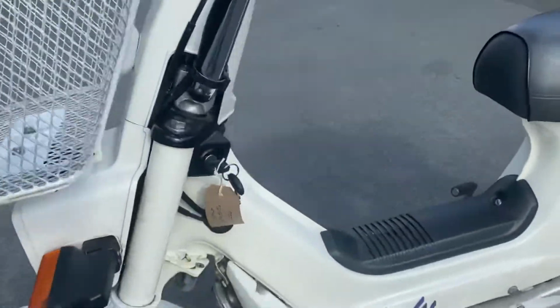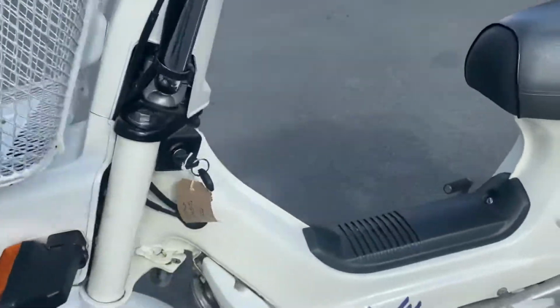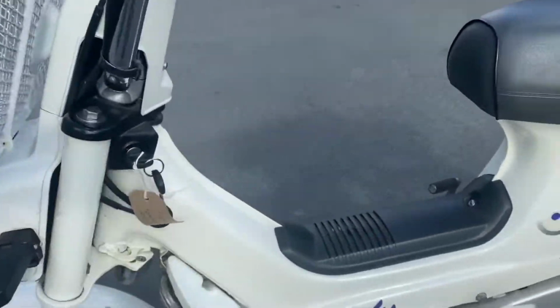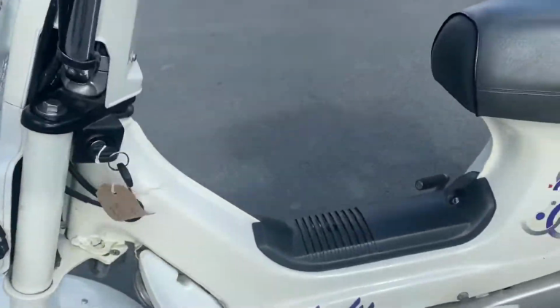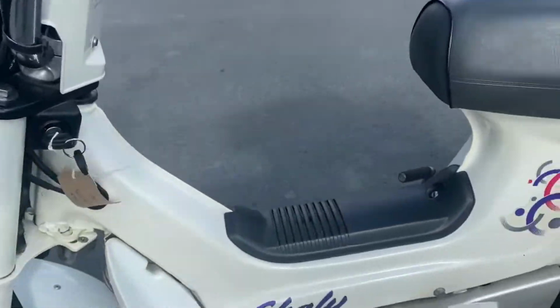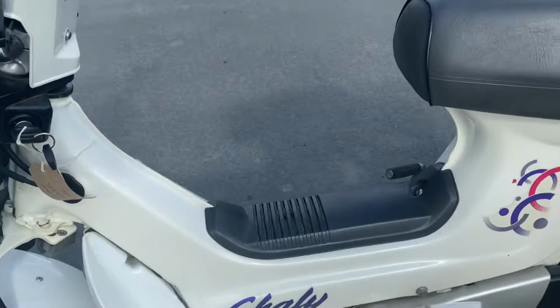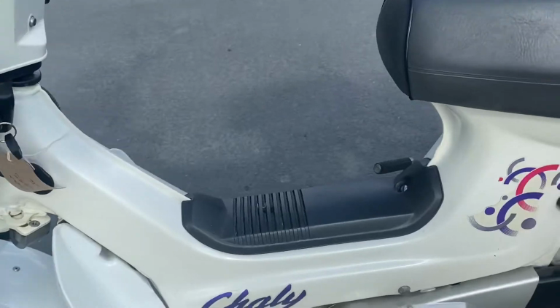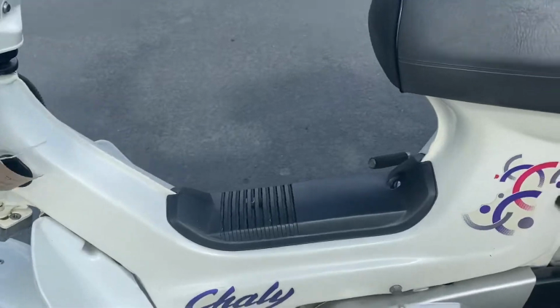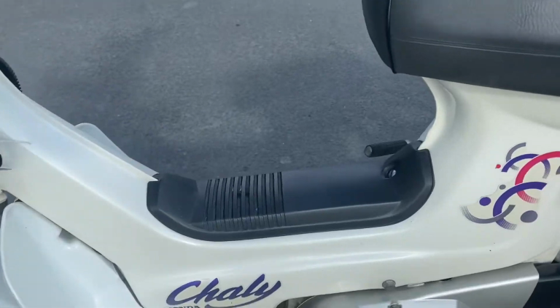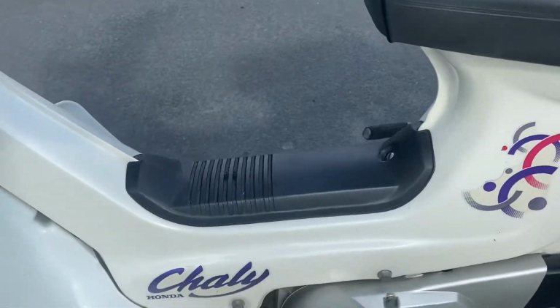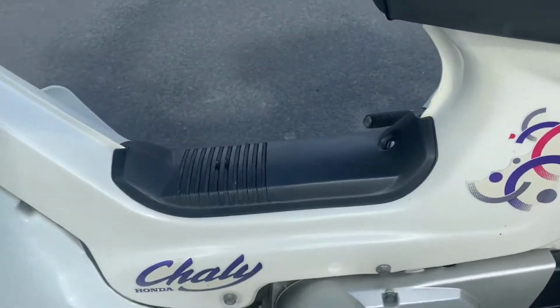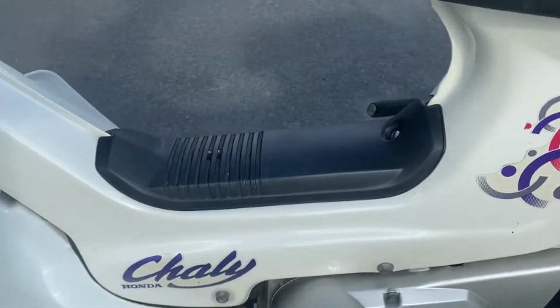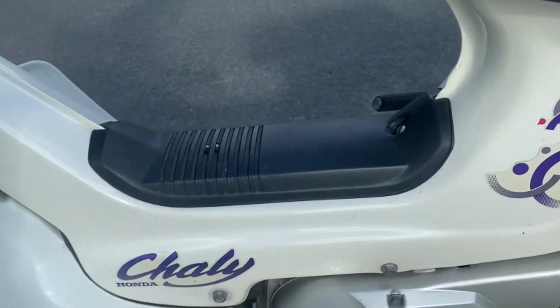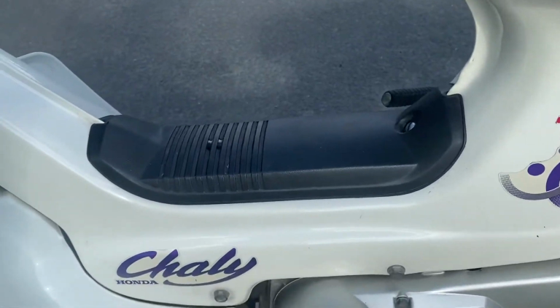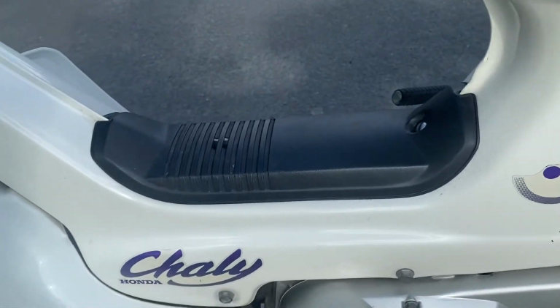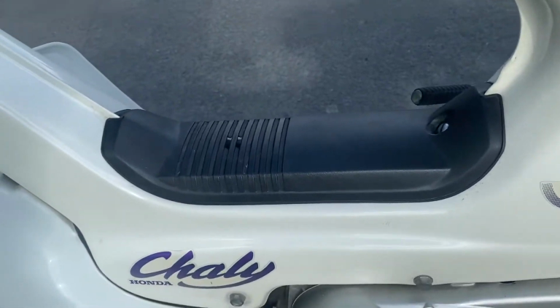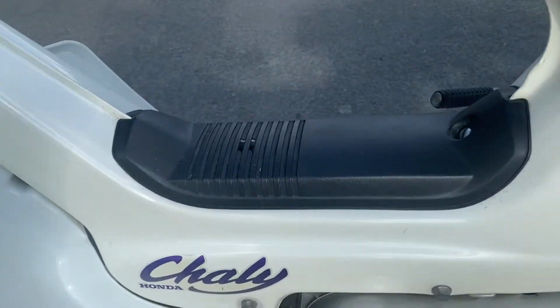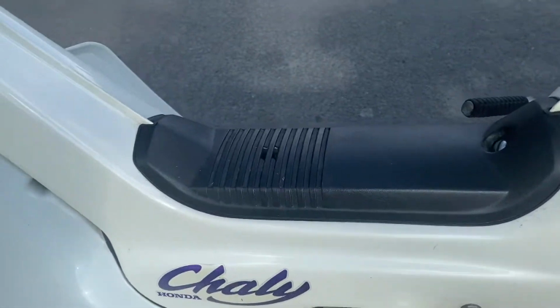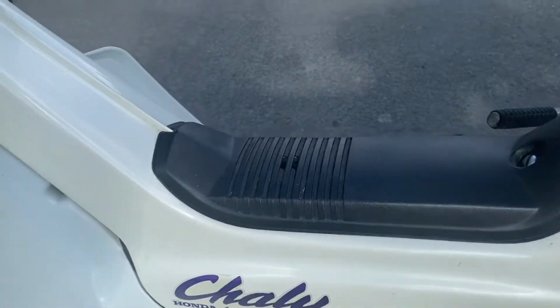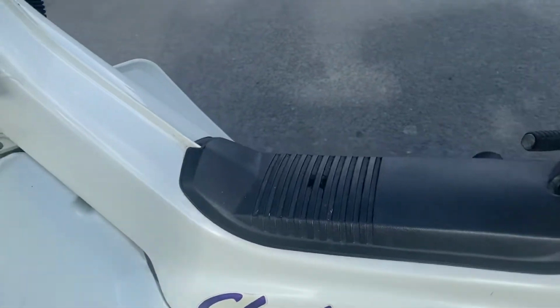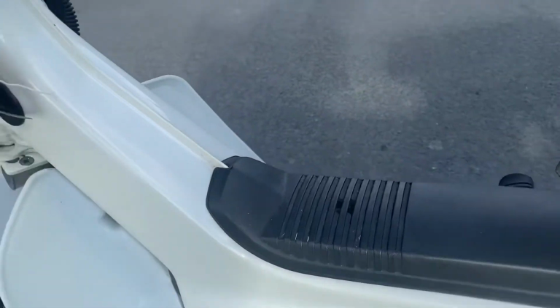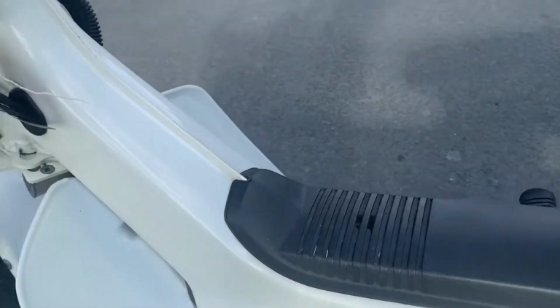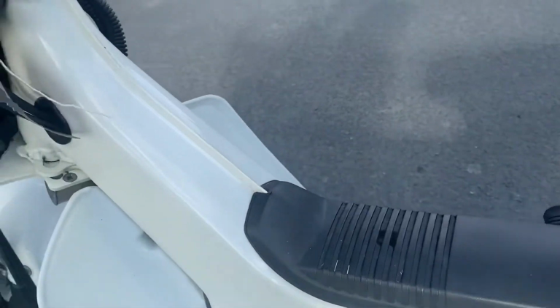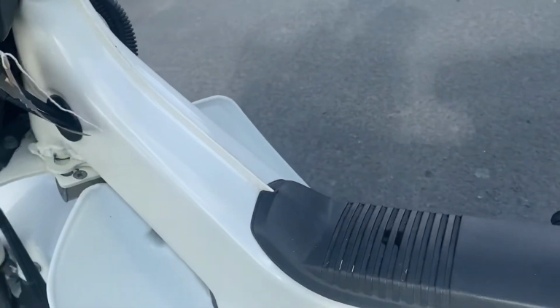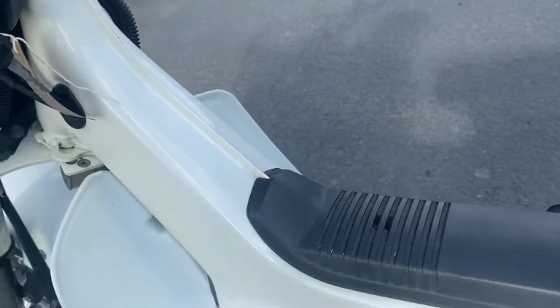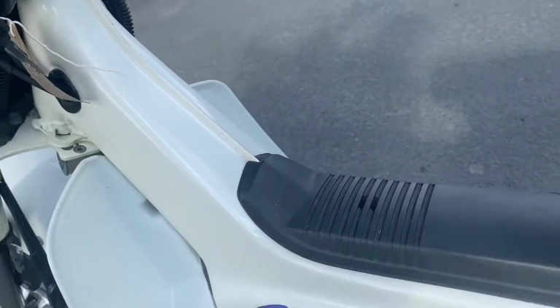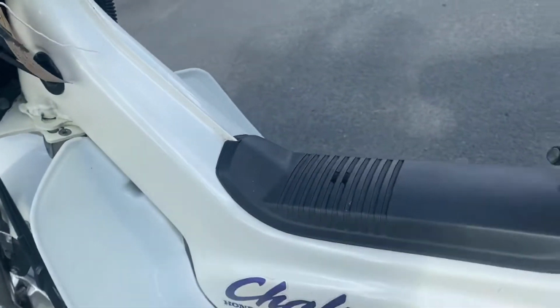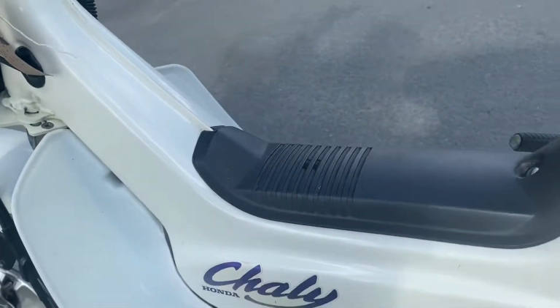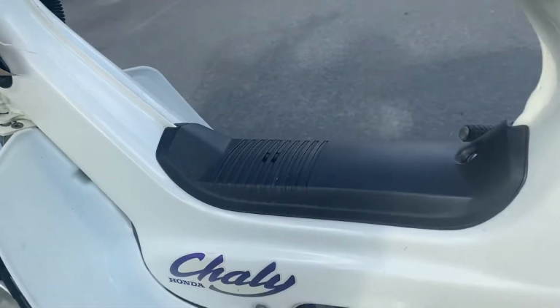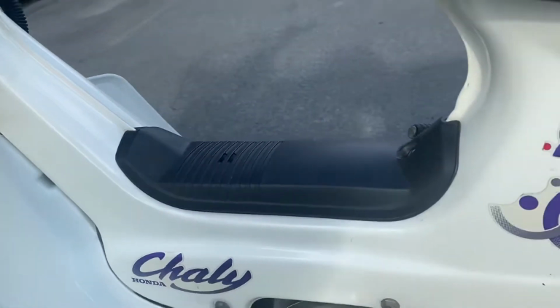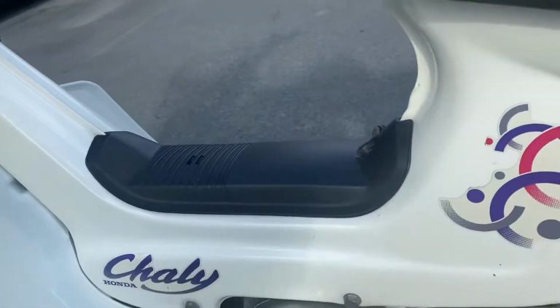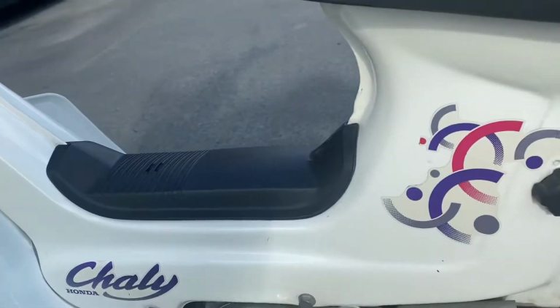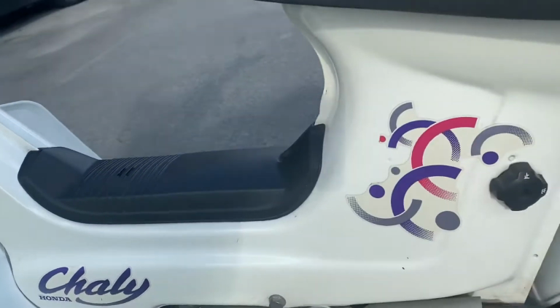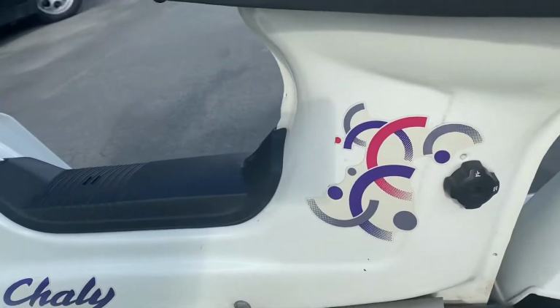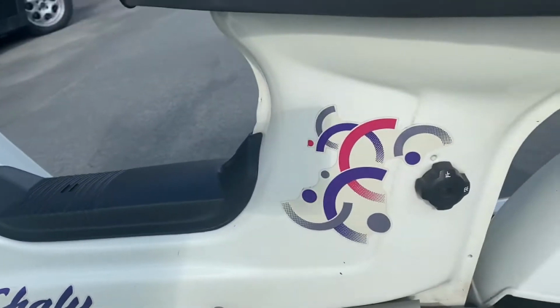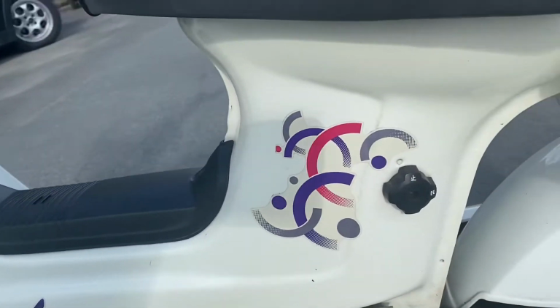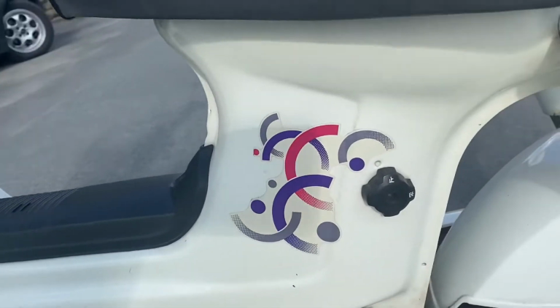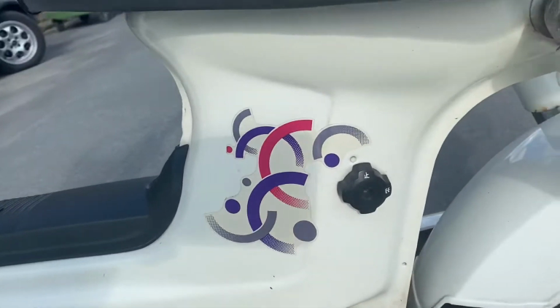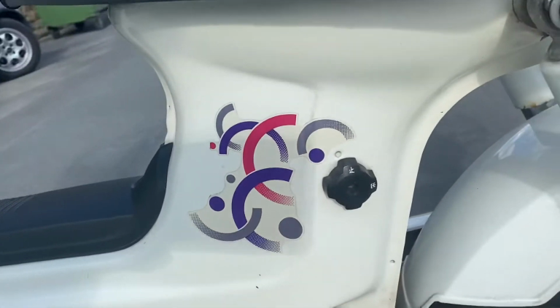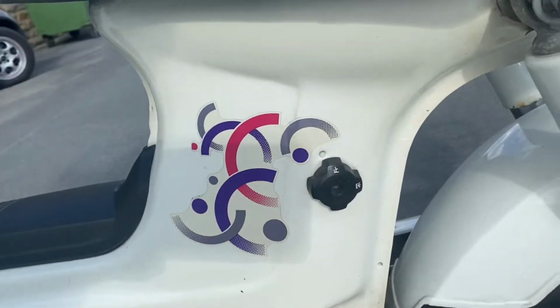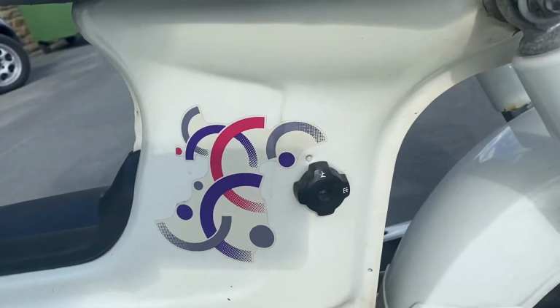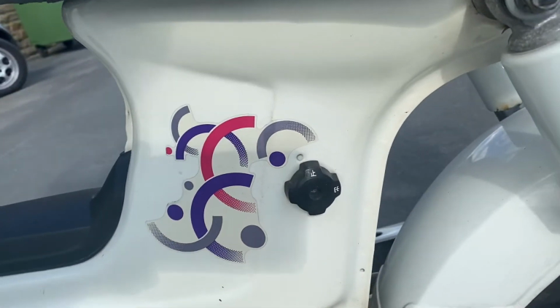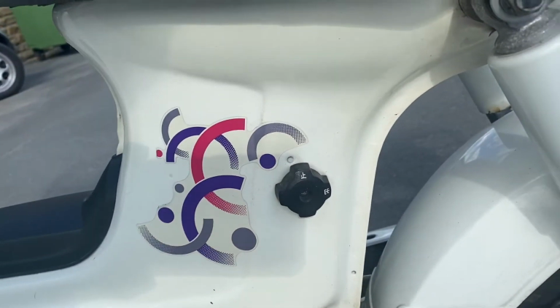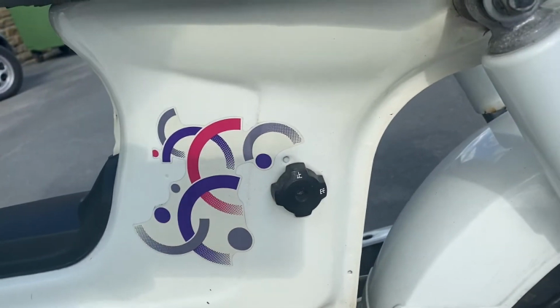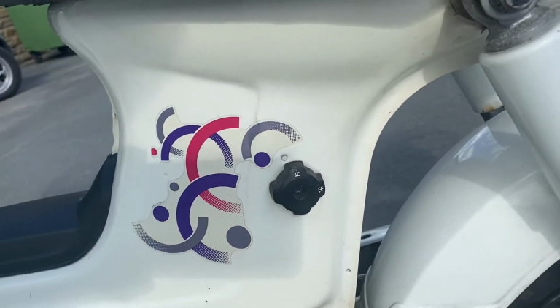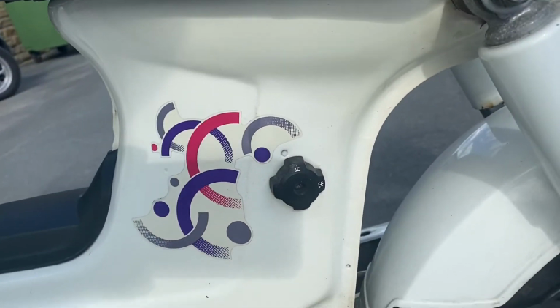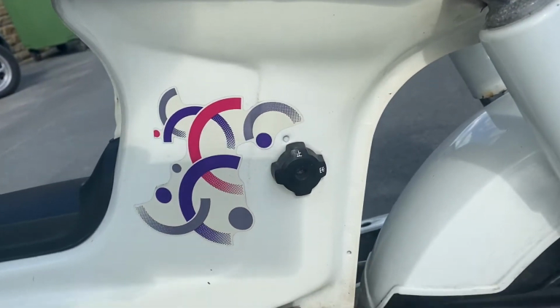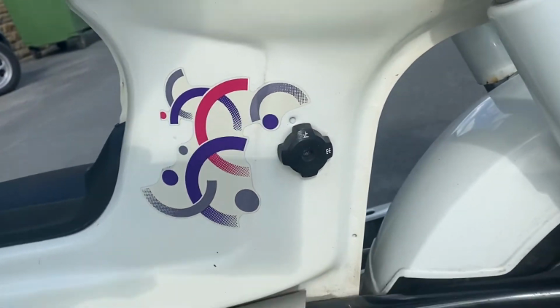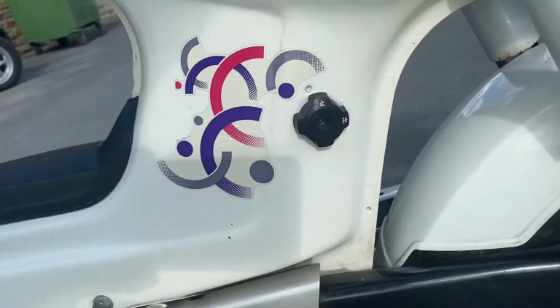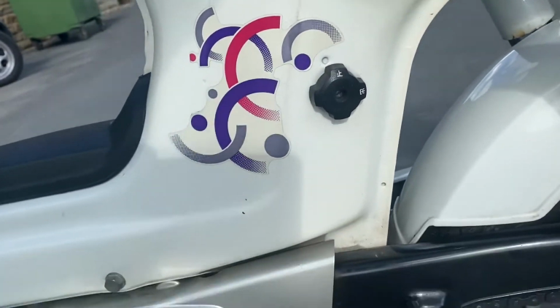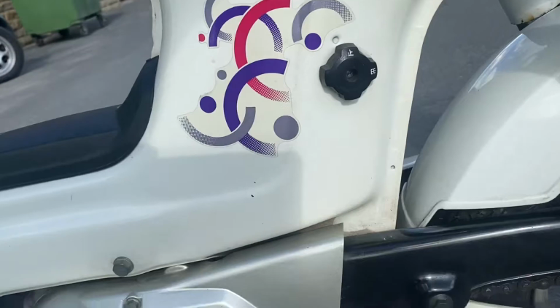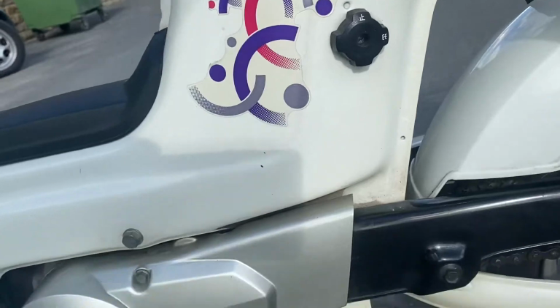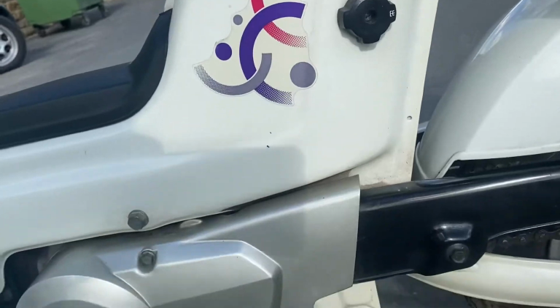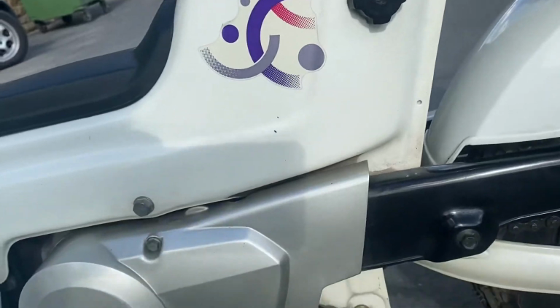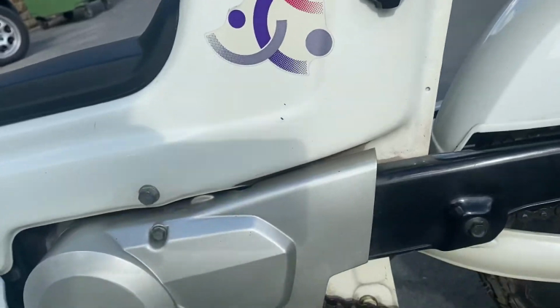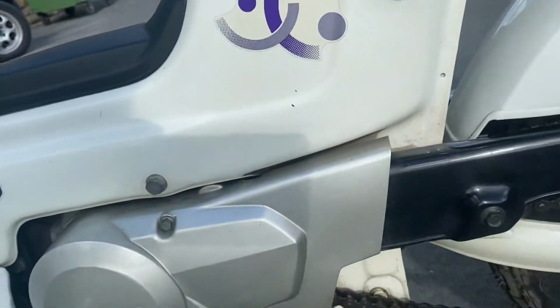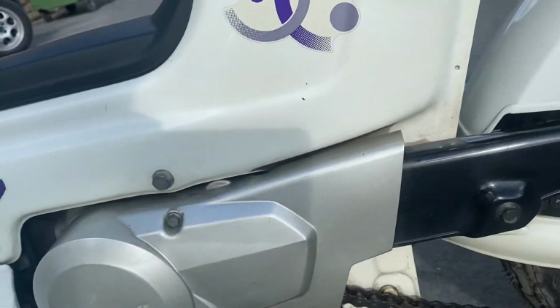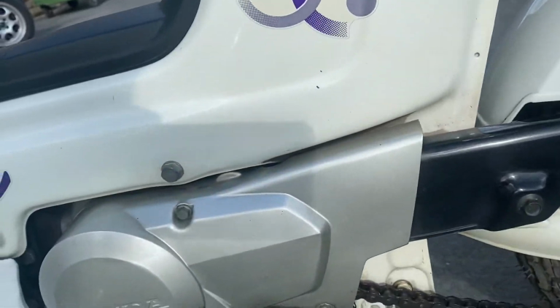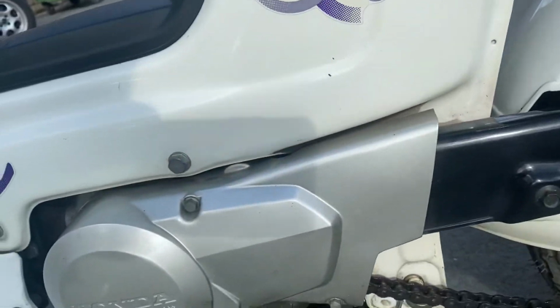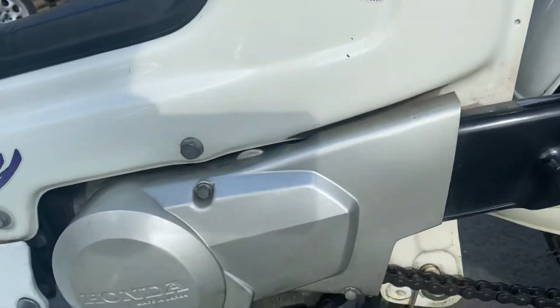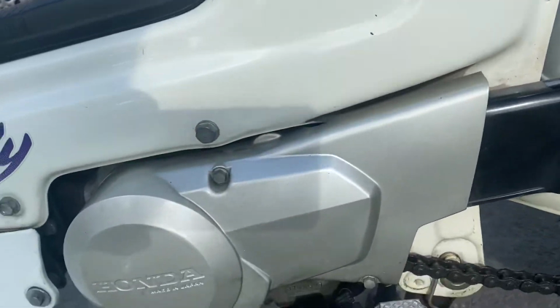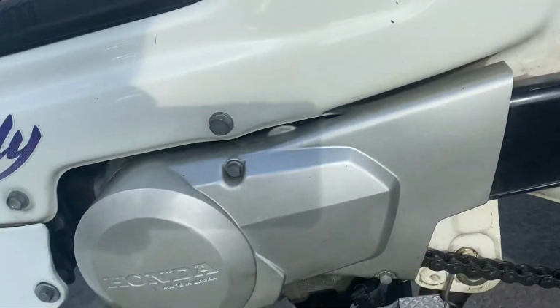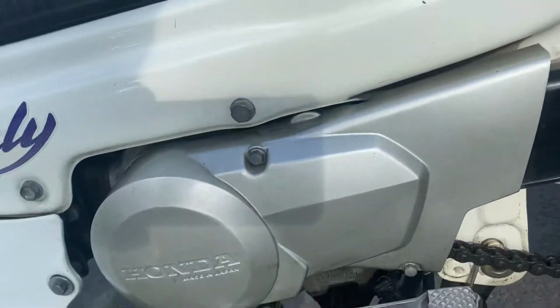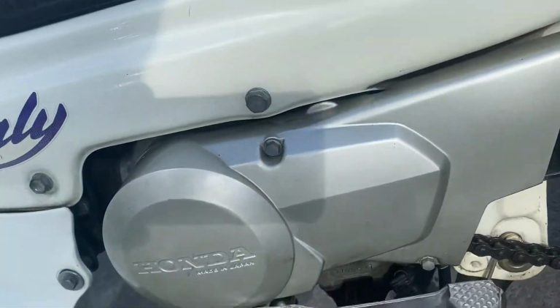Black cover over the frame there. There's the fuel tap — it's on stop.